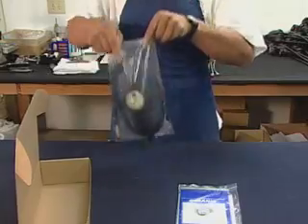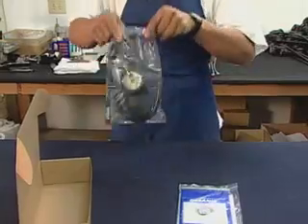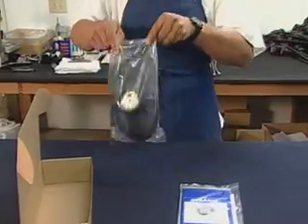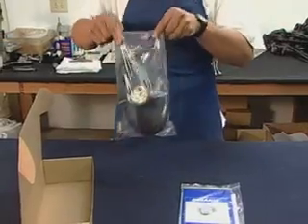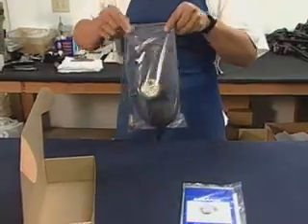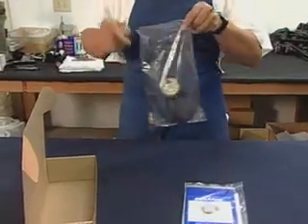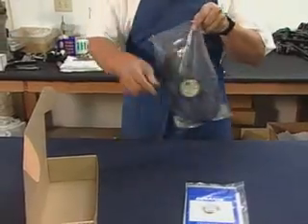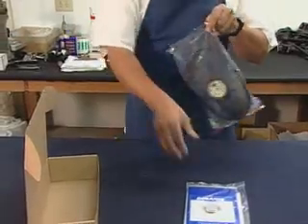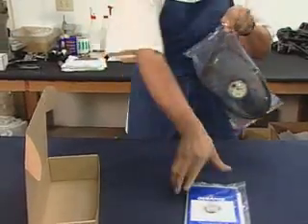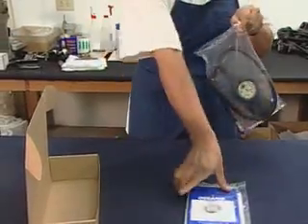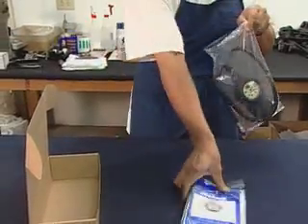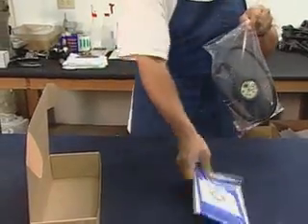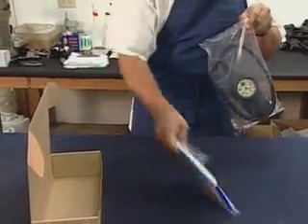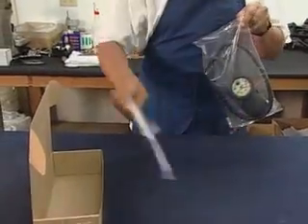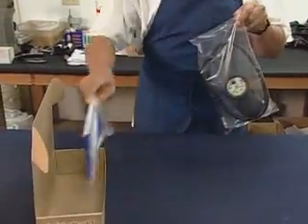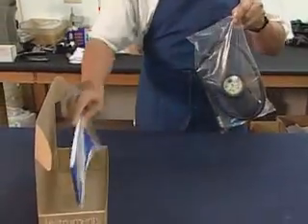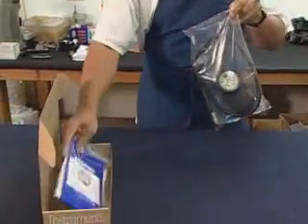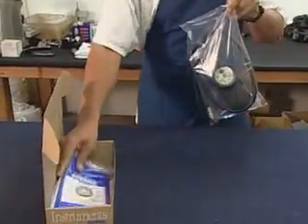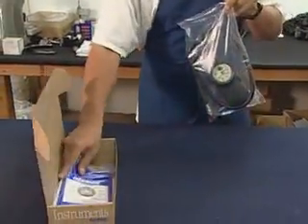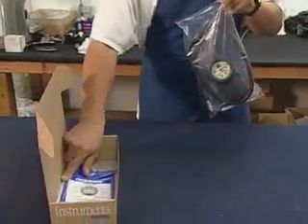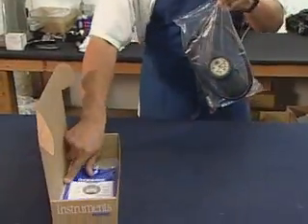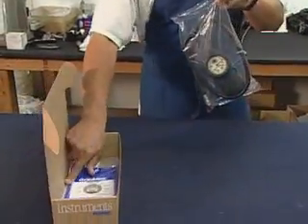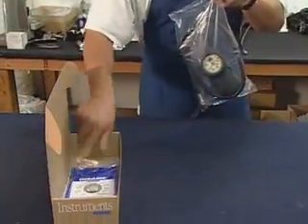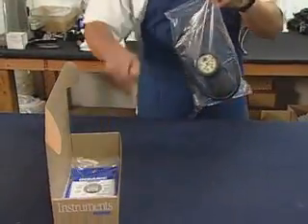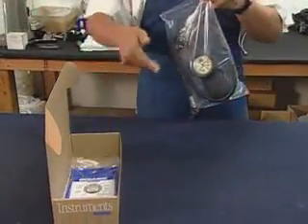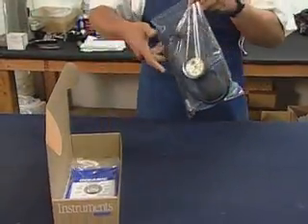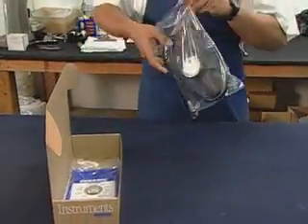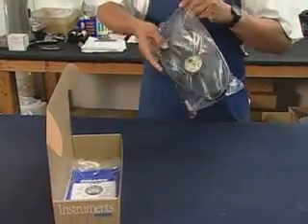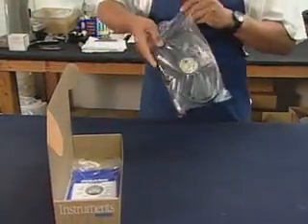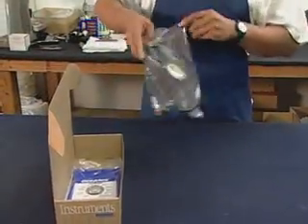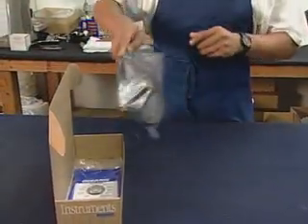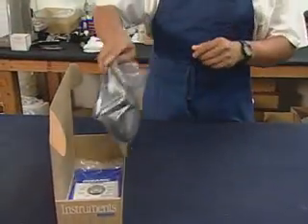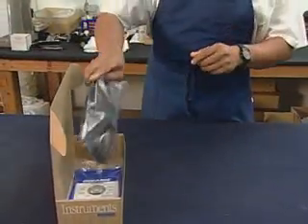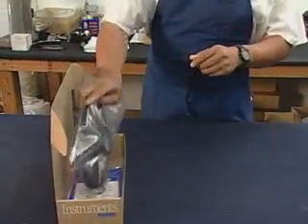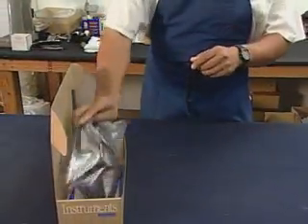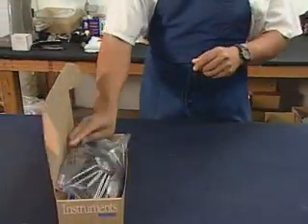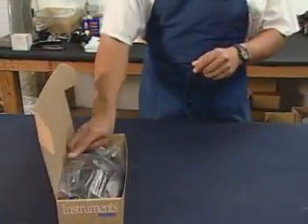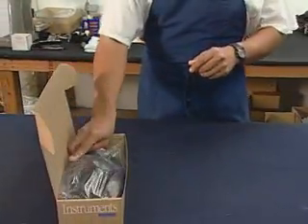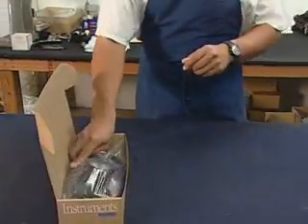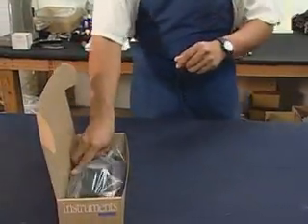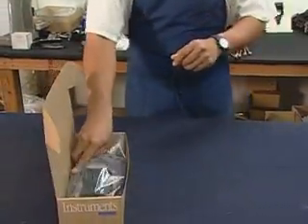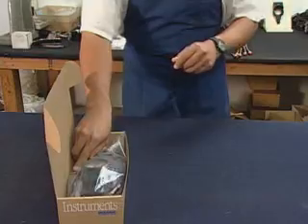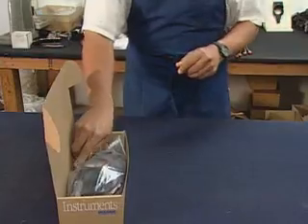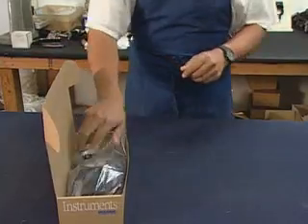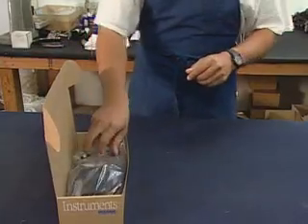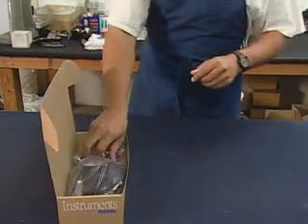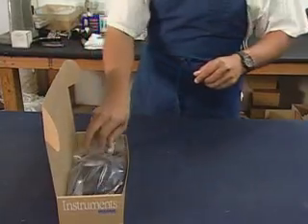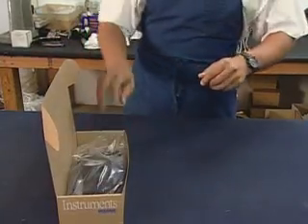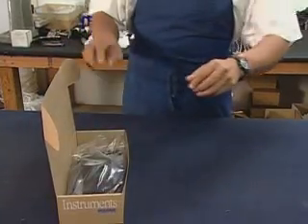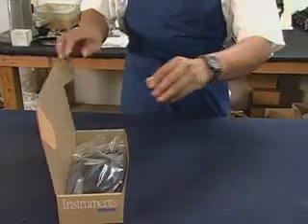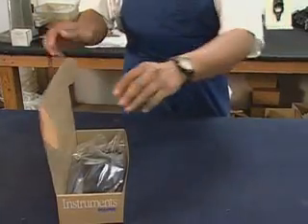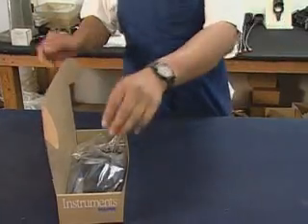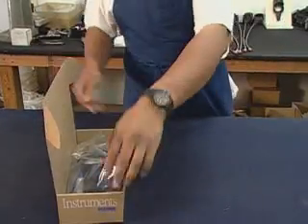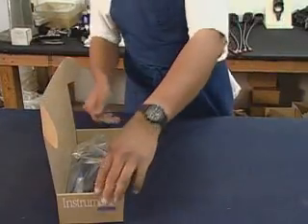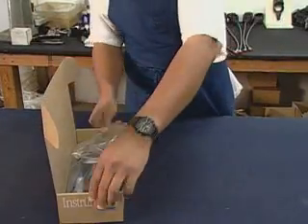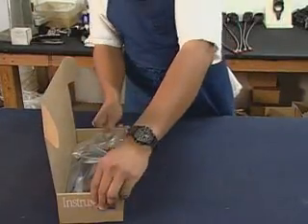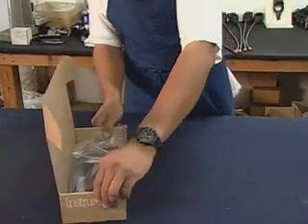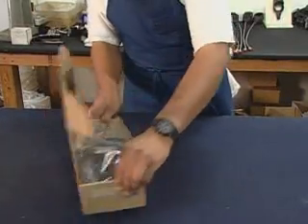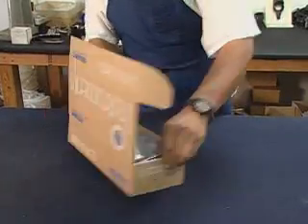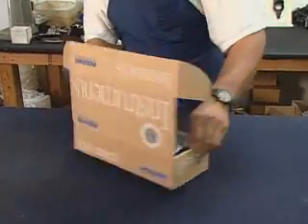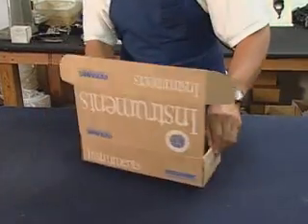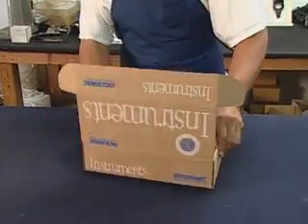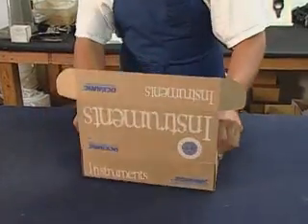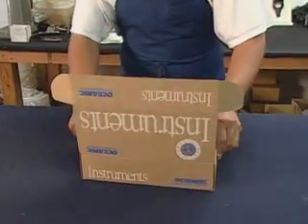After passing all of the tests, each gauge is inserted into a console, bagged, and boxed up, ready for distribution.